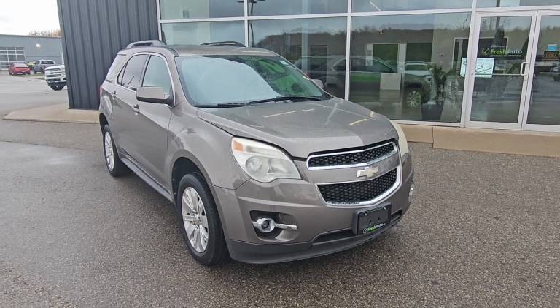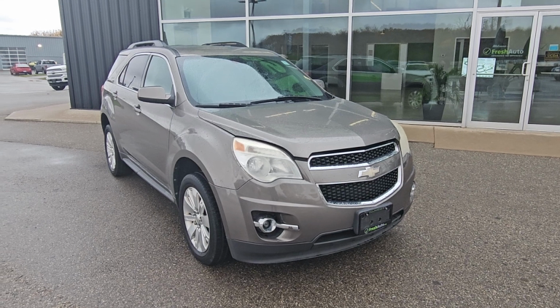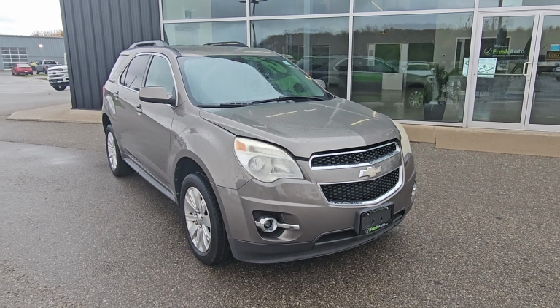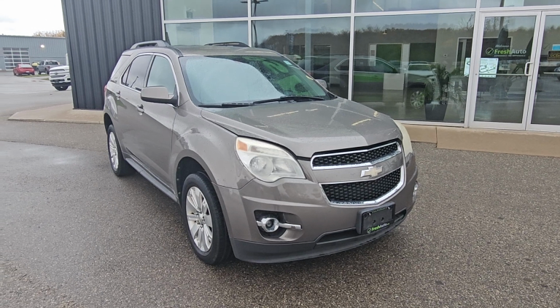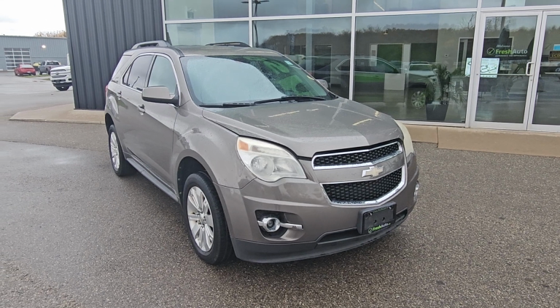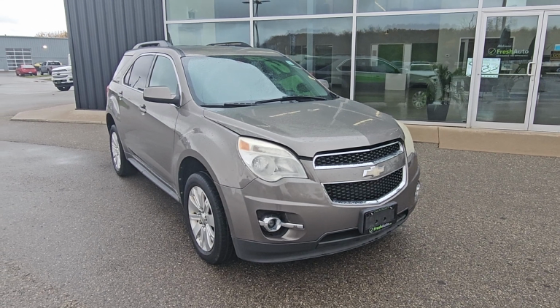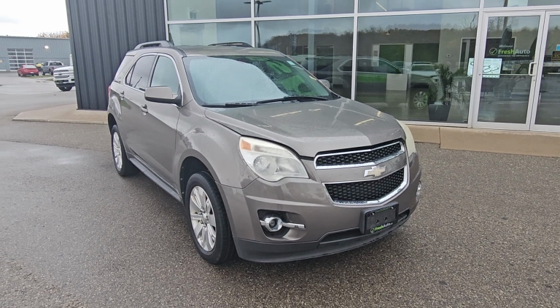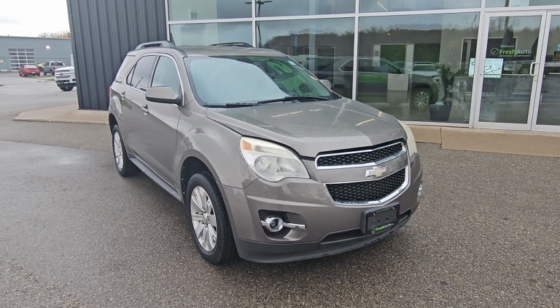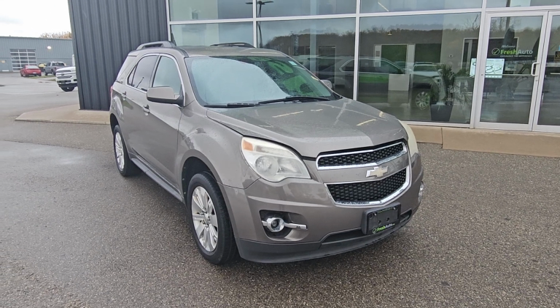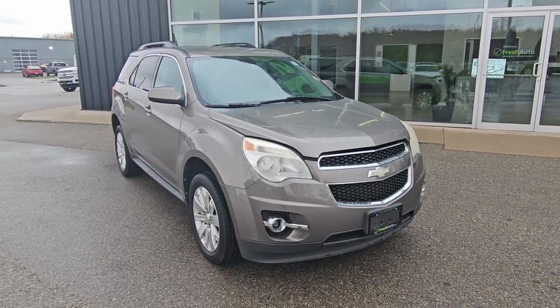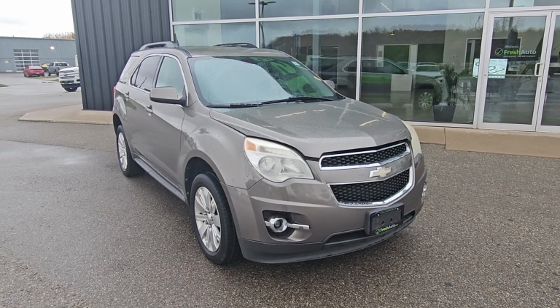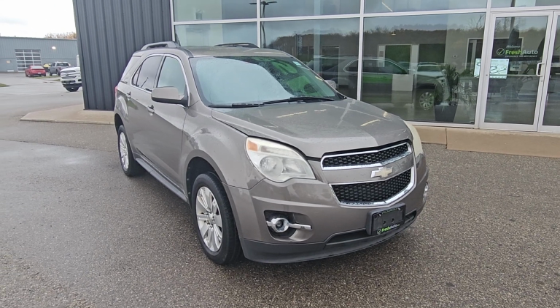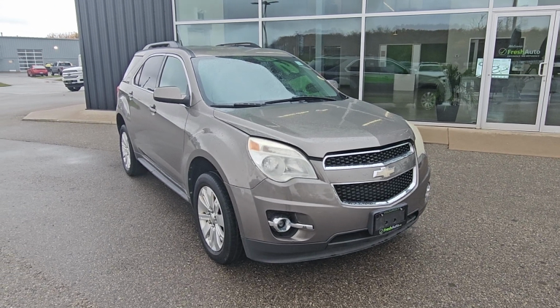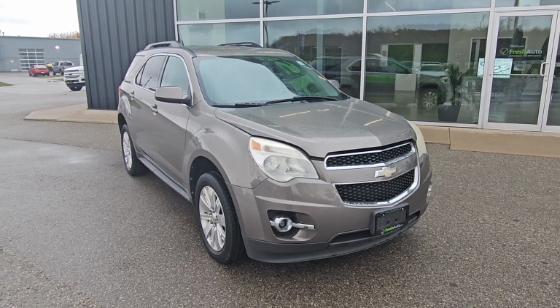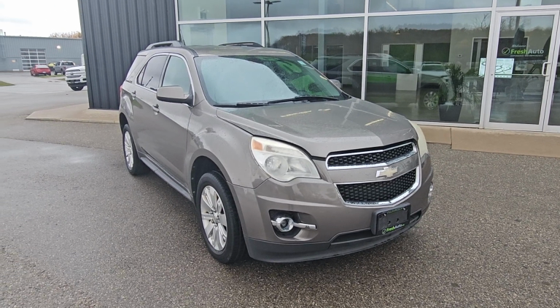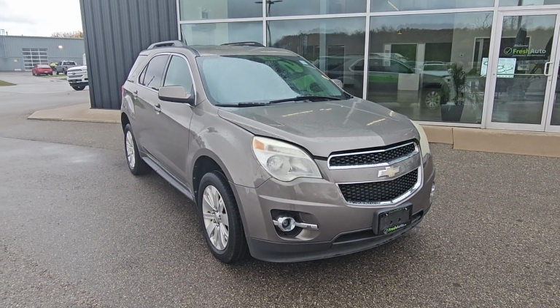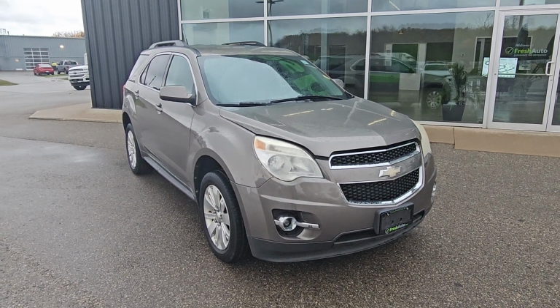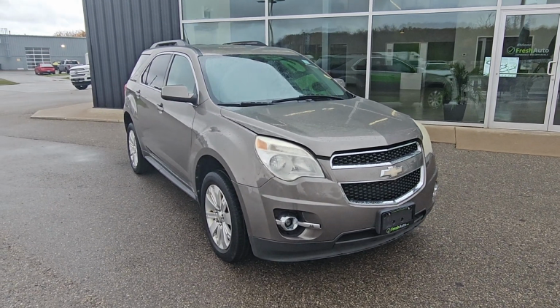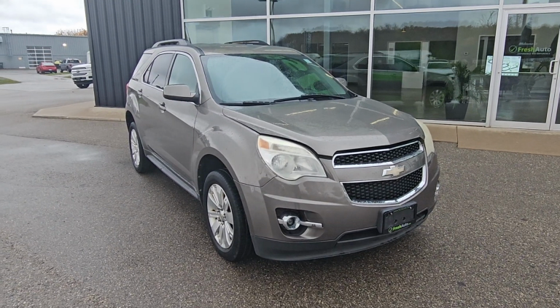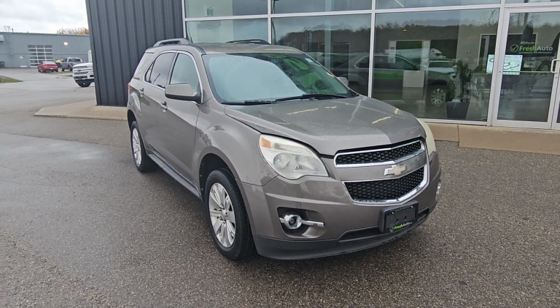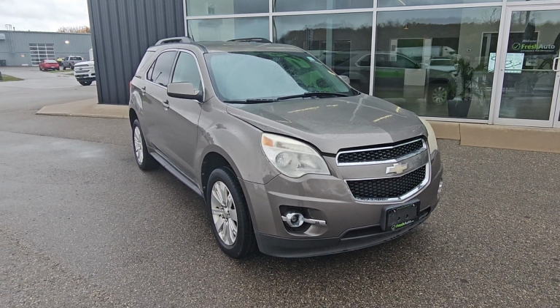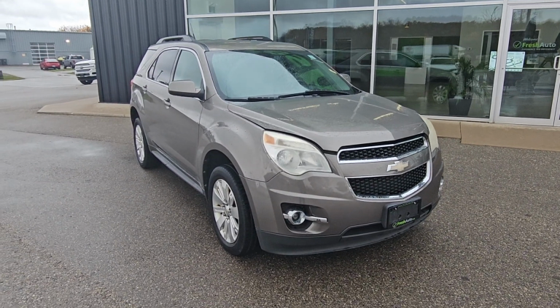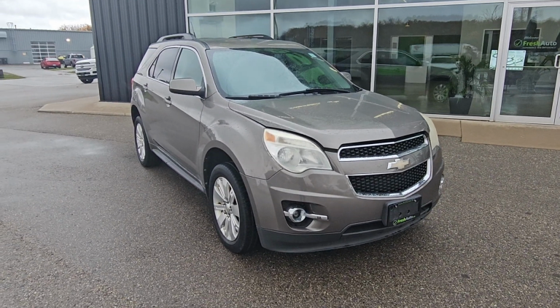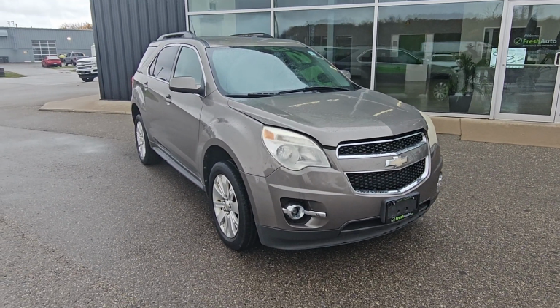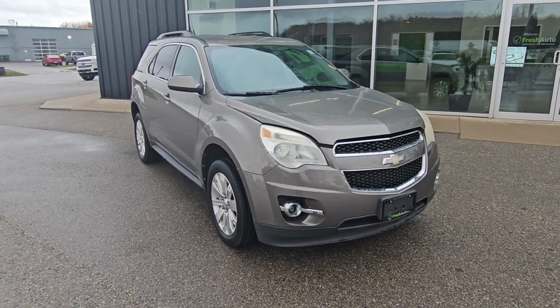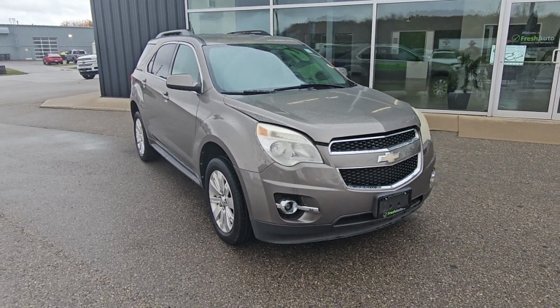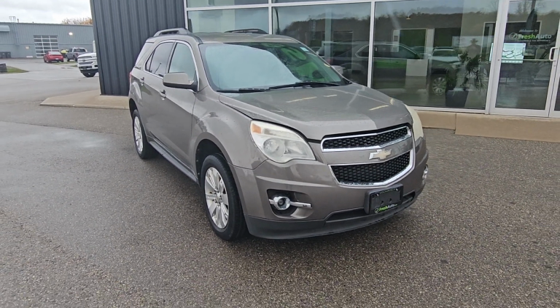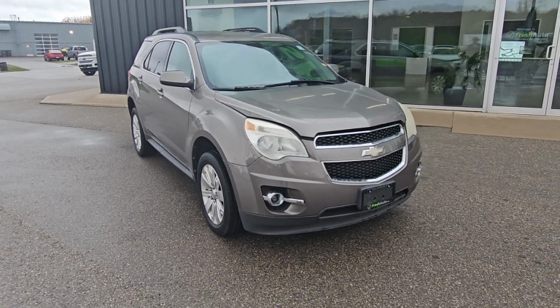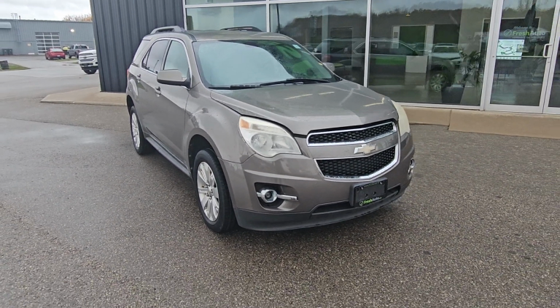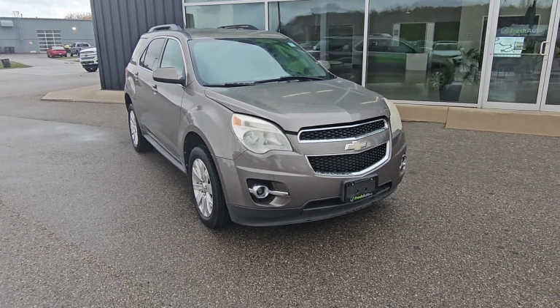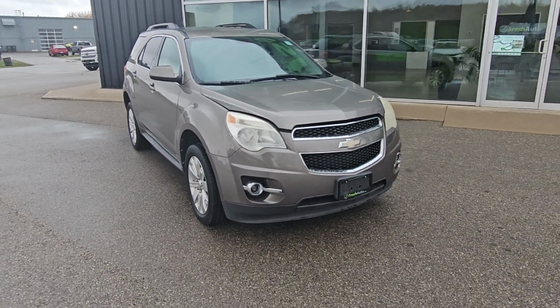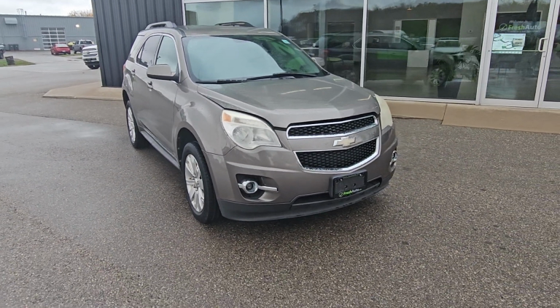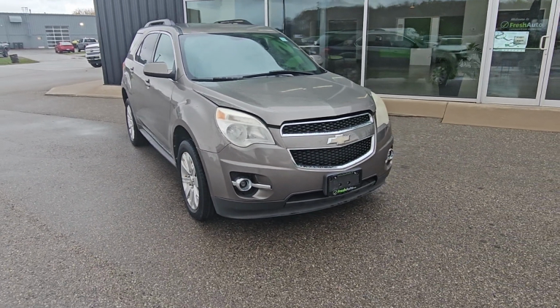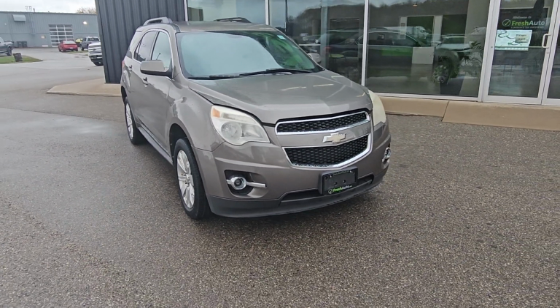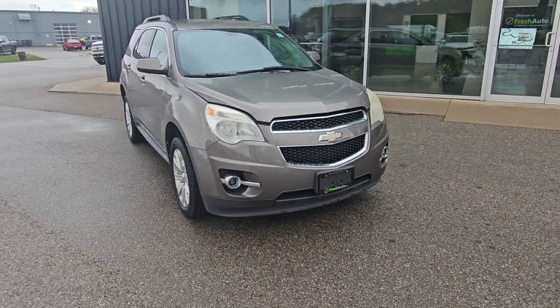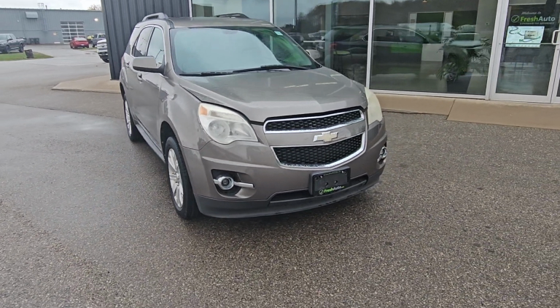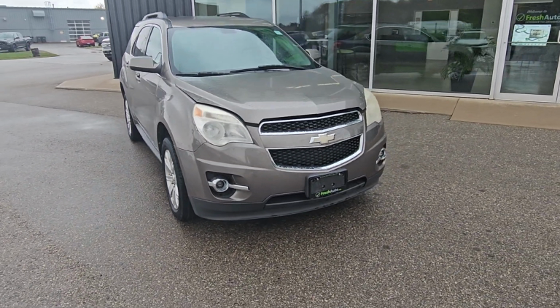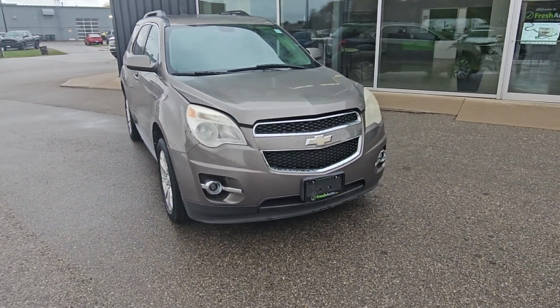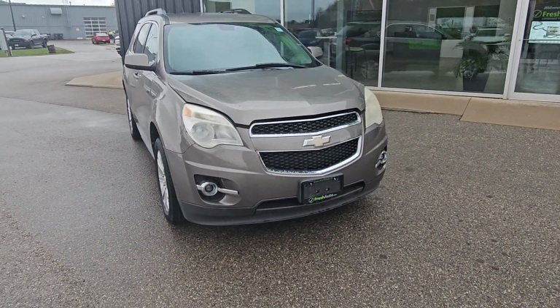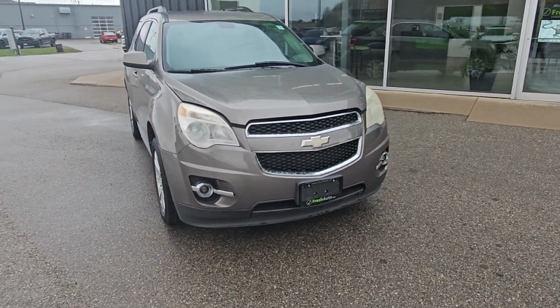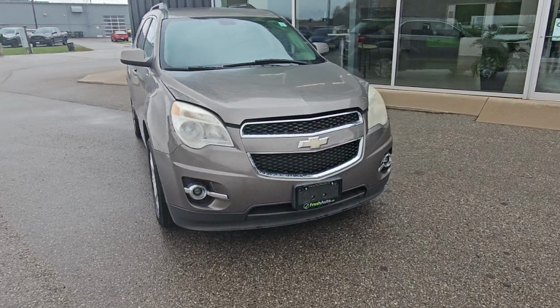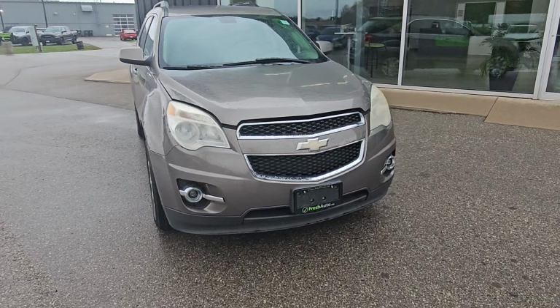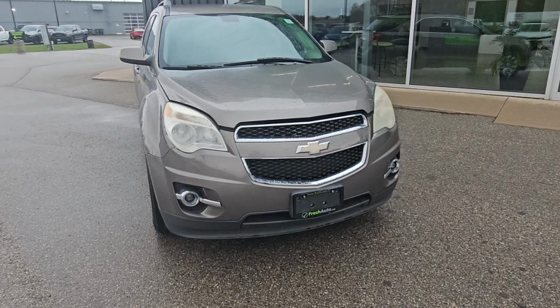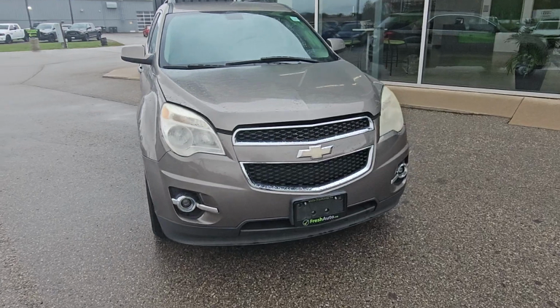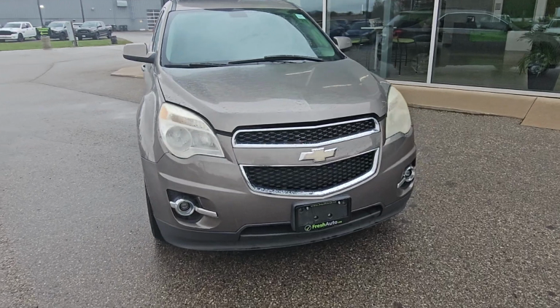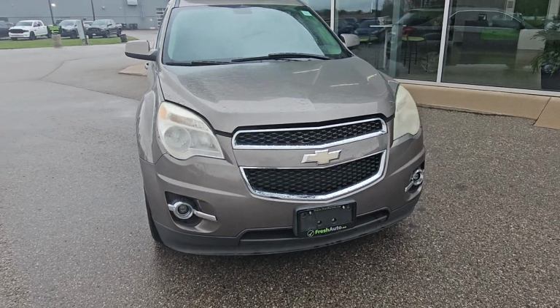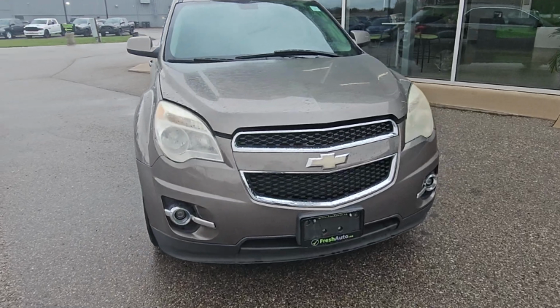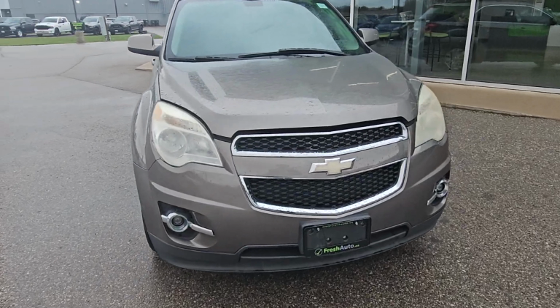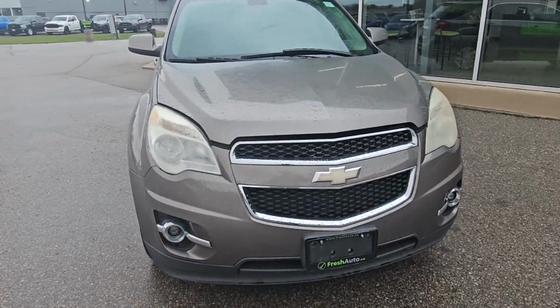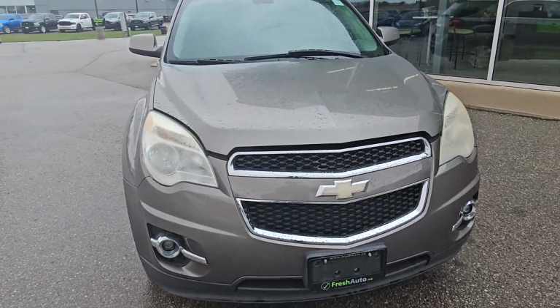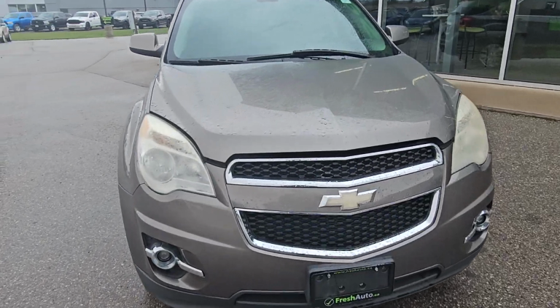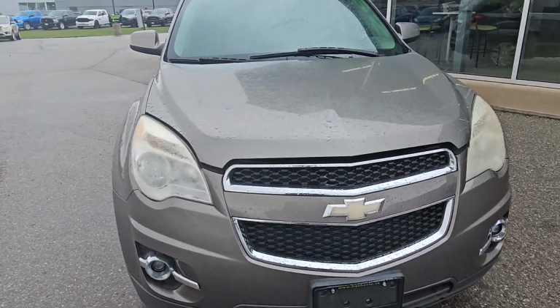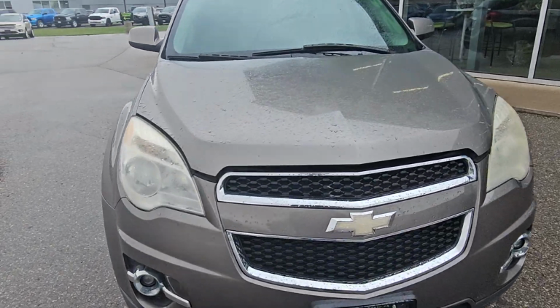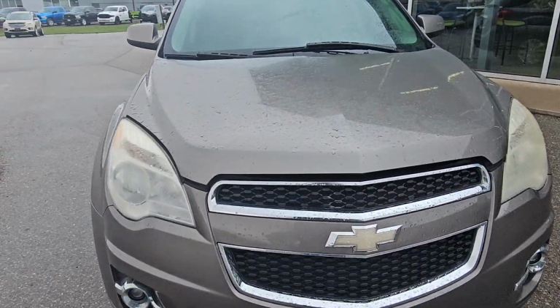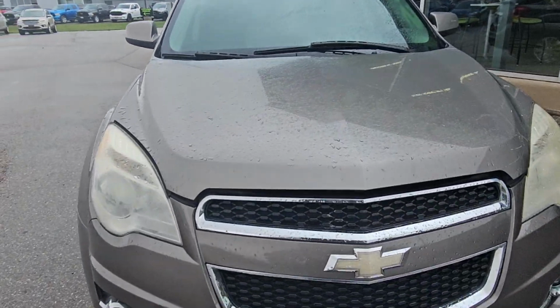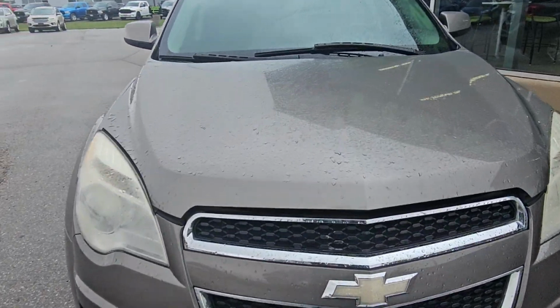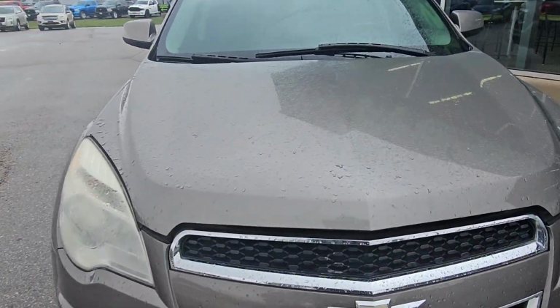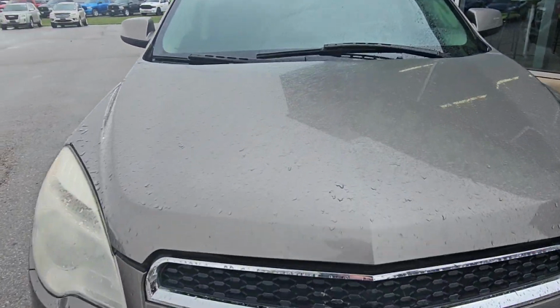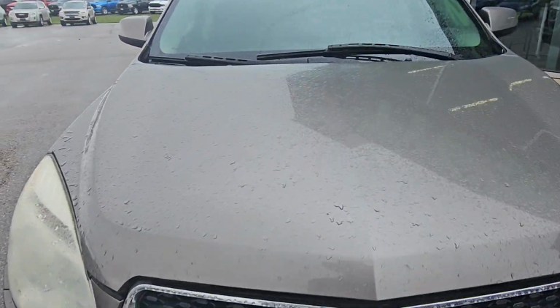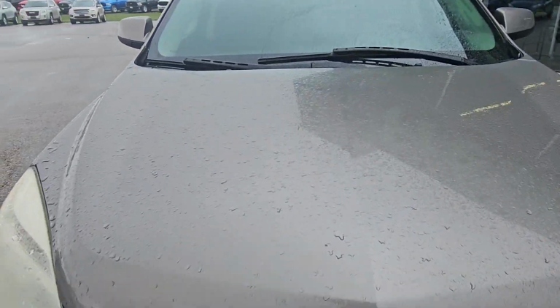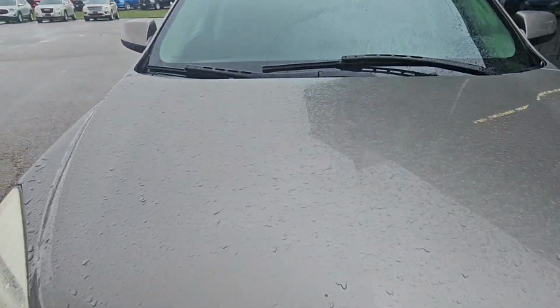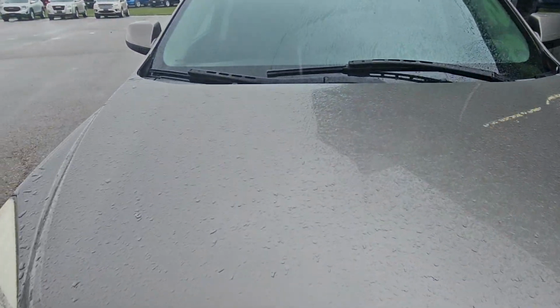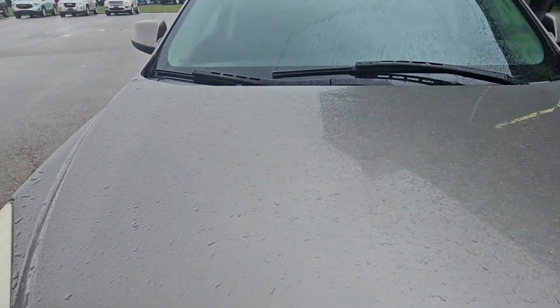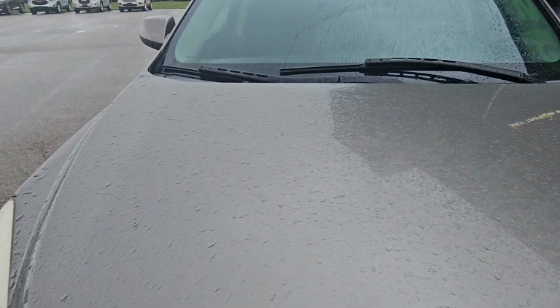Hi Jeremy, this is Eric from Fresh Auto. We have a 2011 Chevy Equinox with the 2.4 liter 4-cylinder engine.